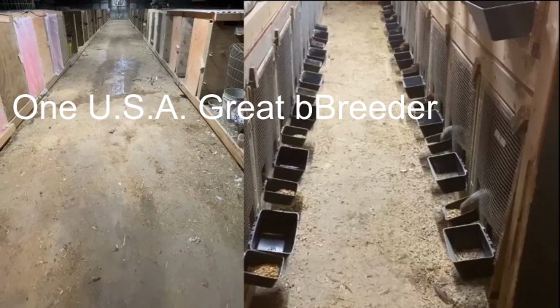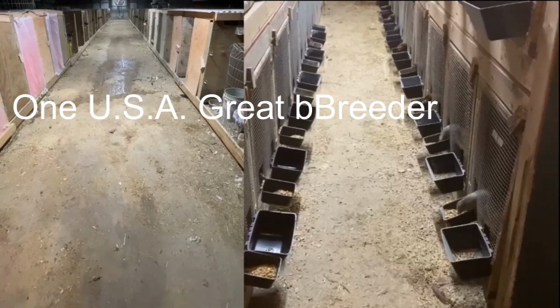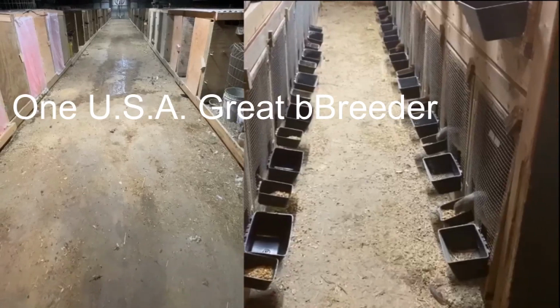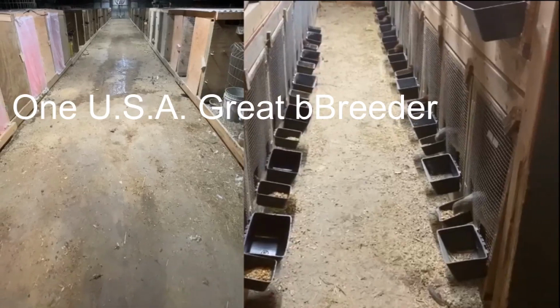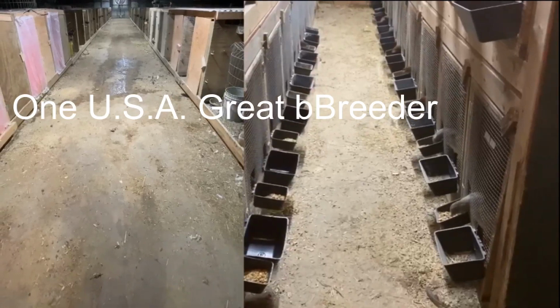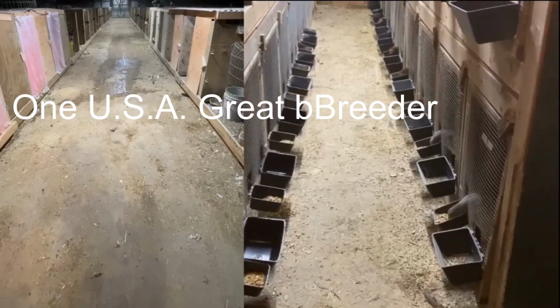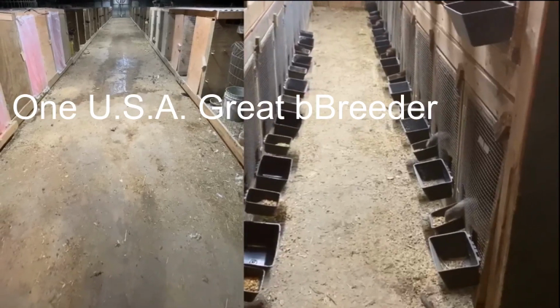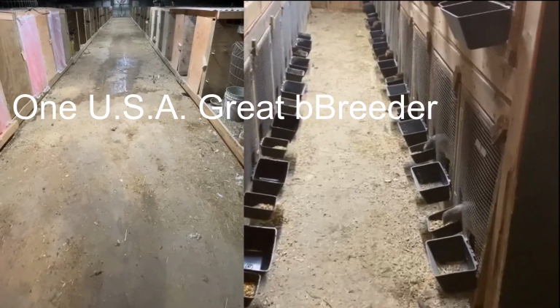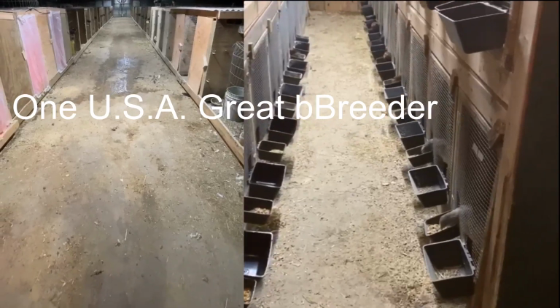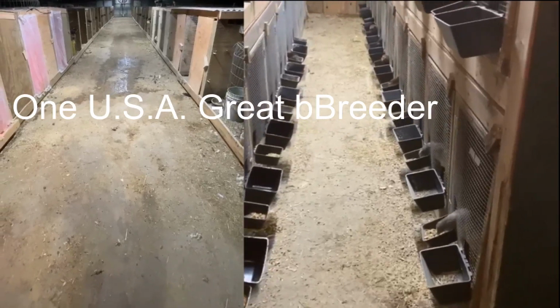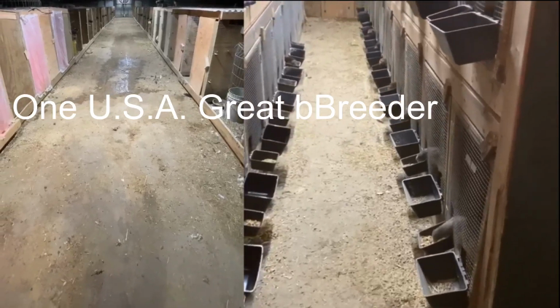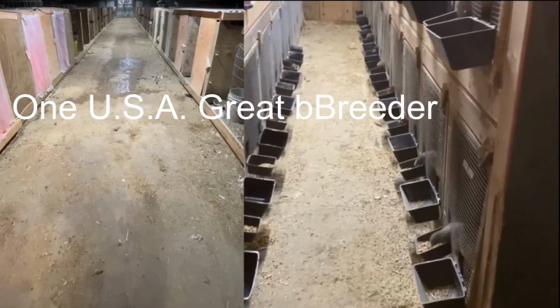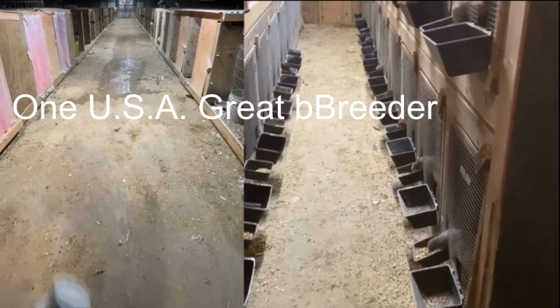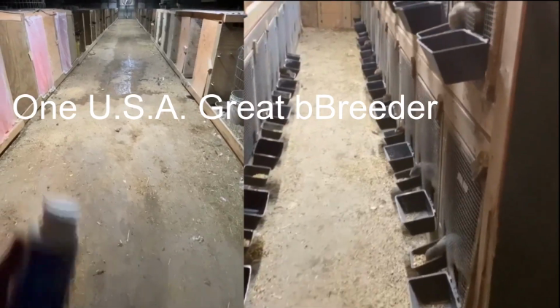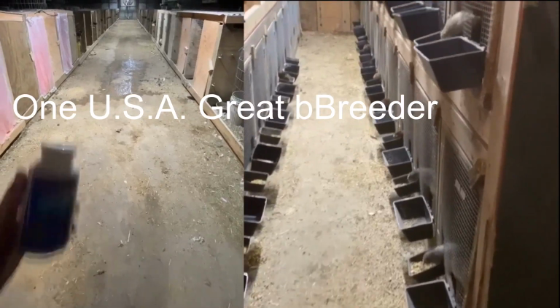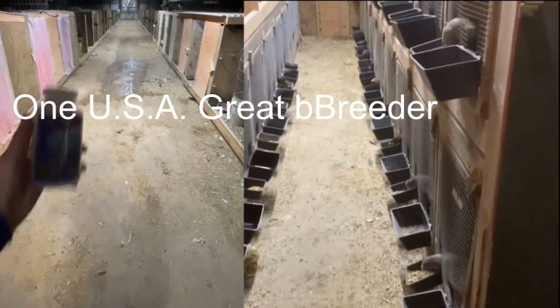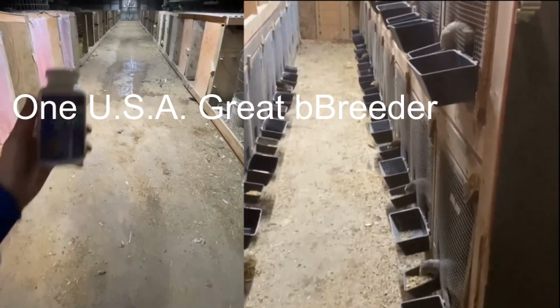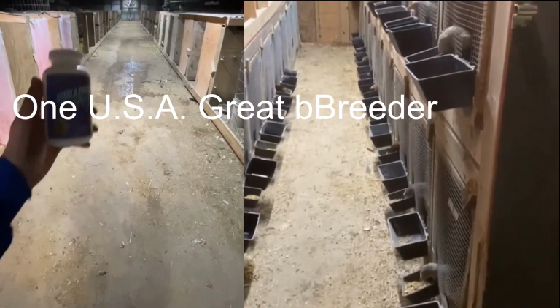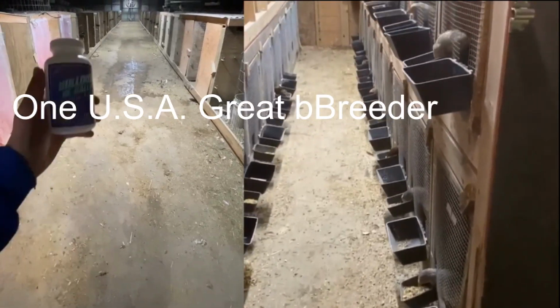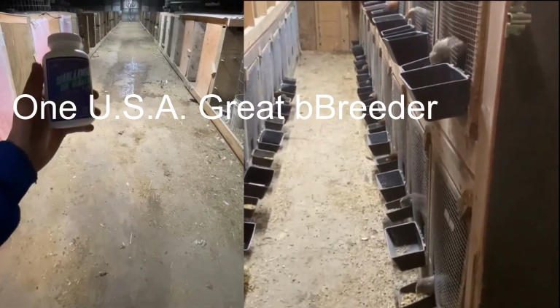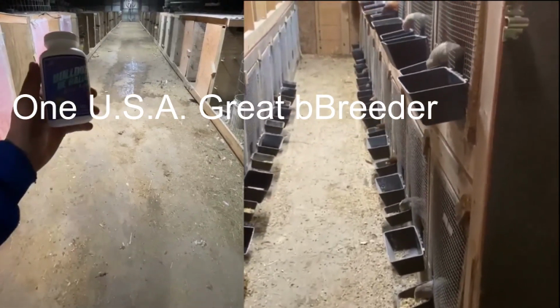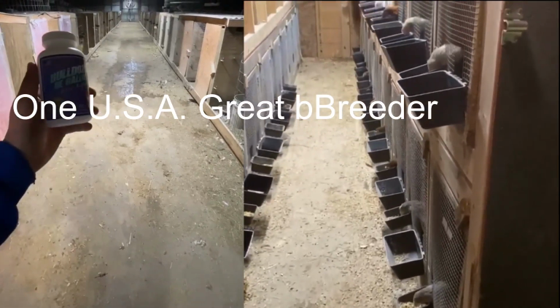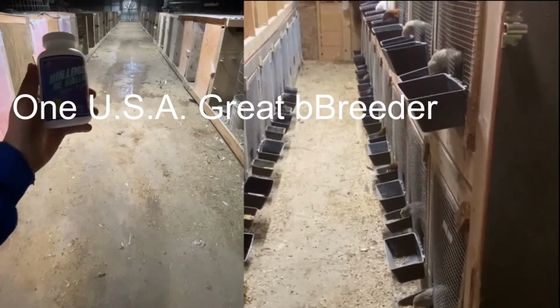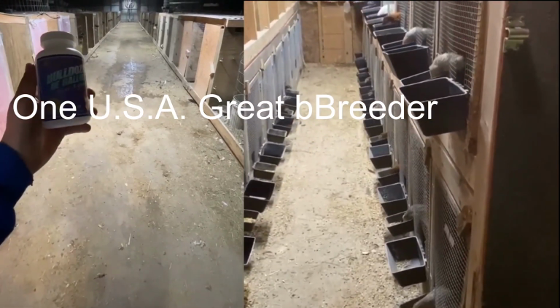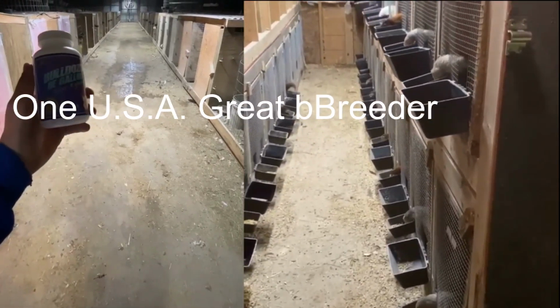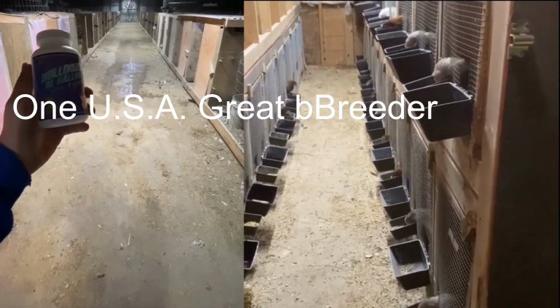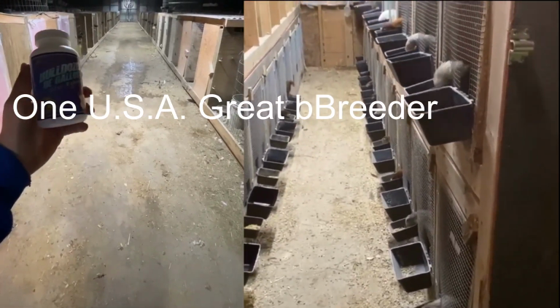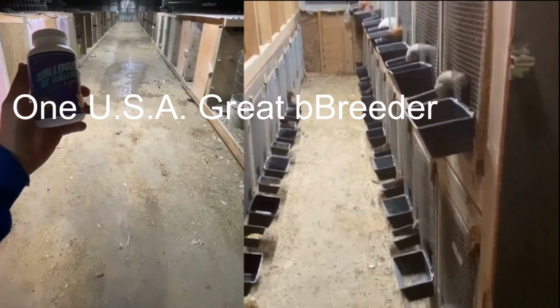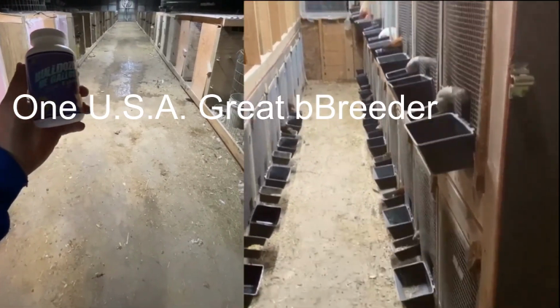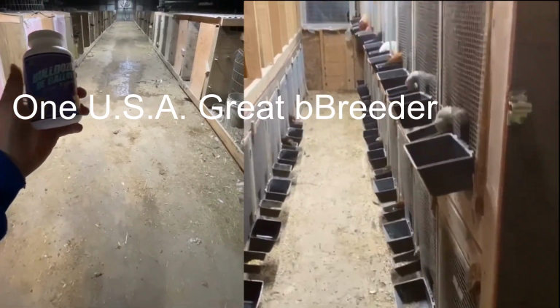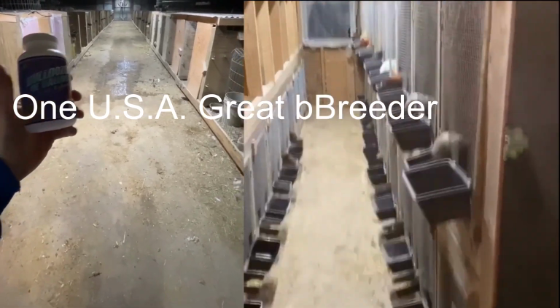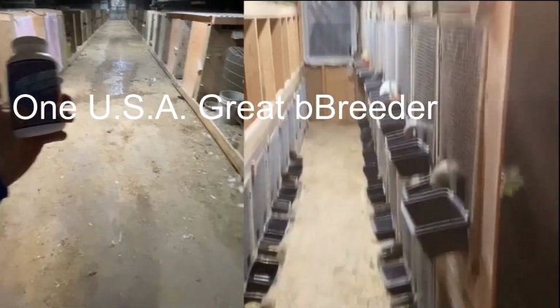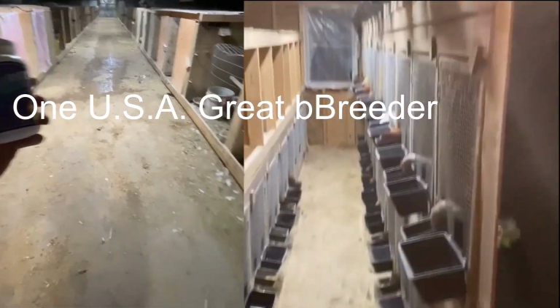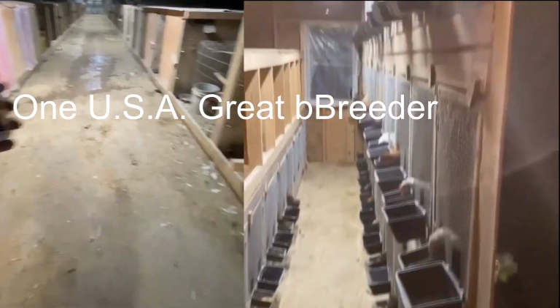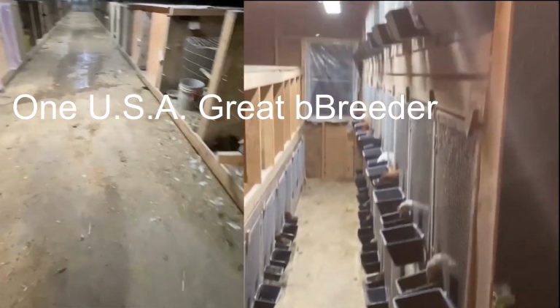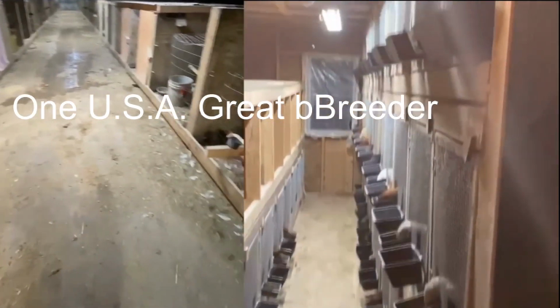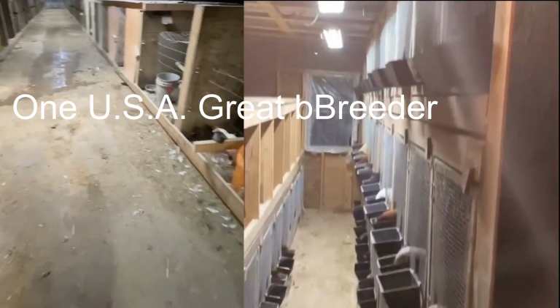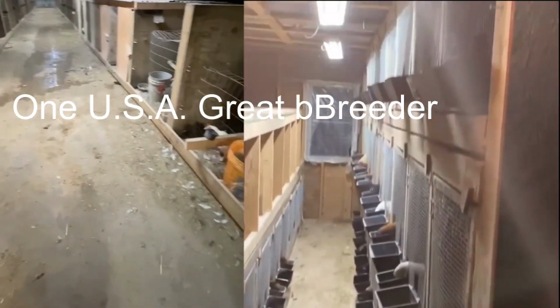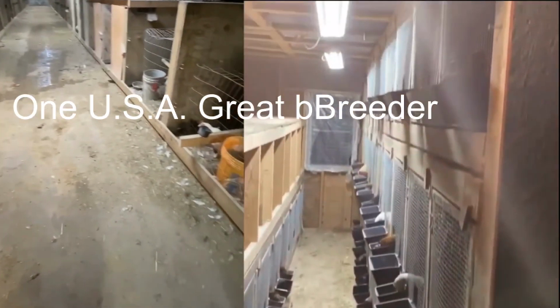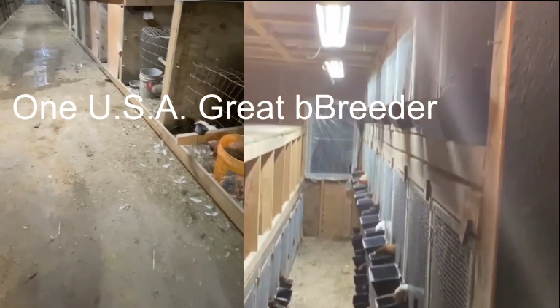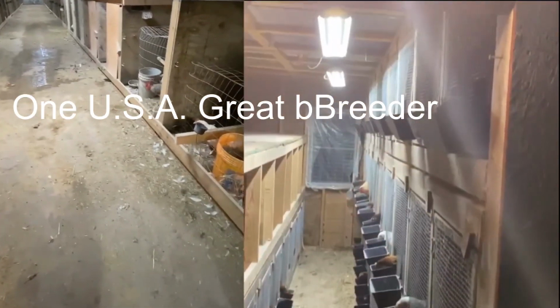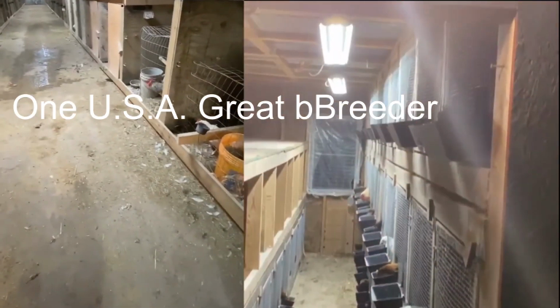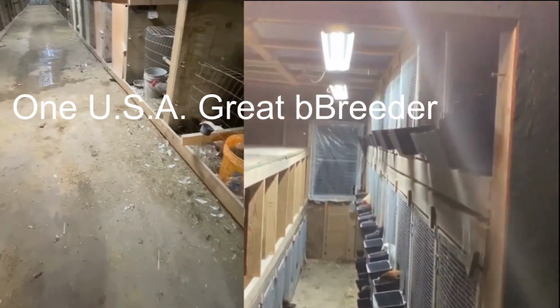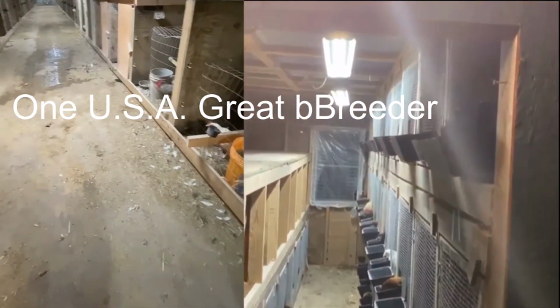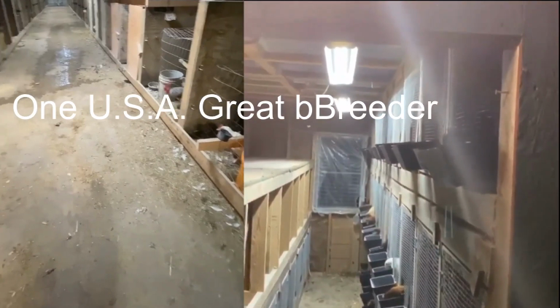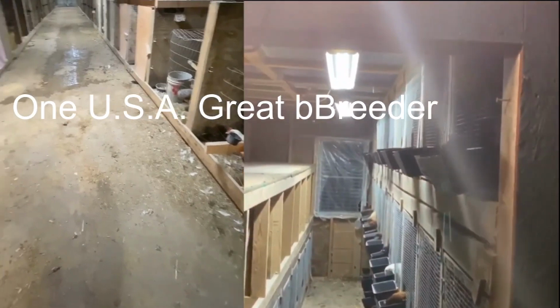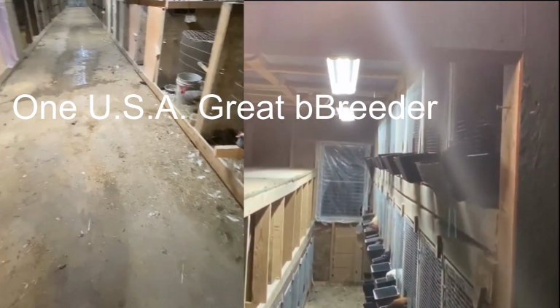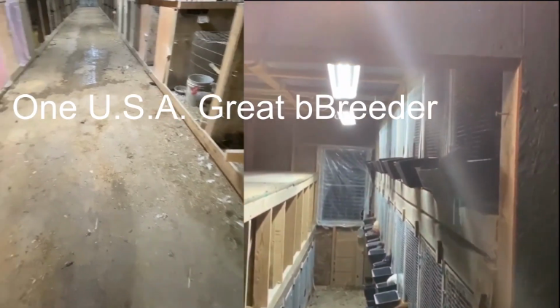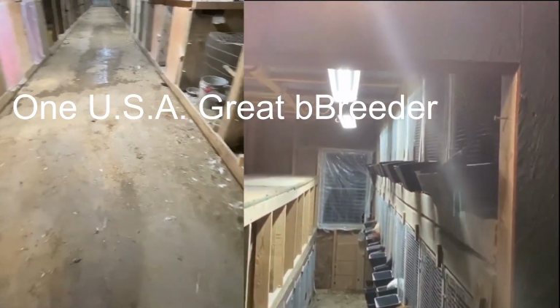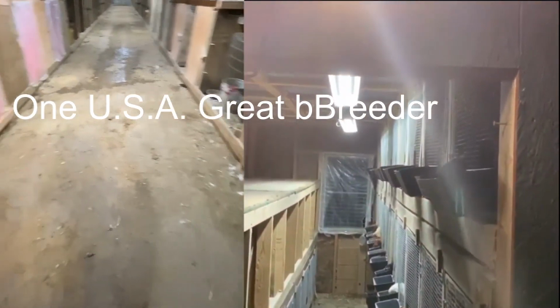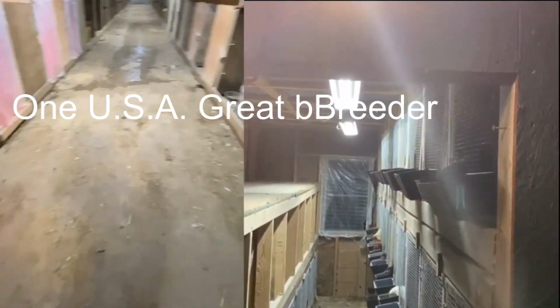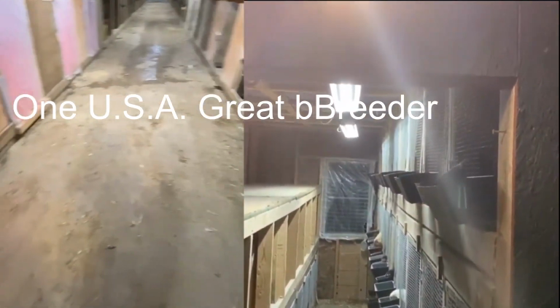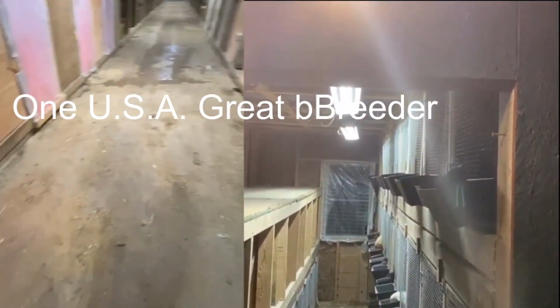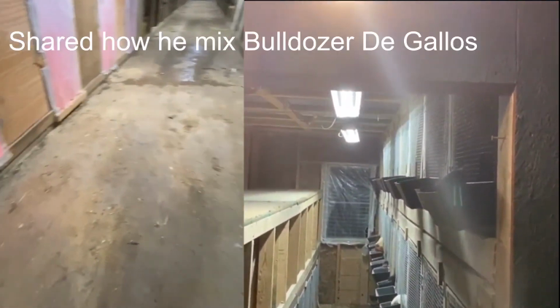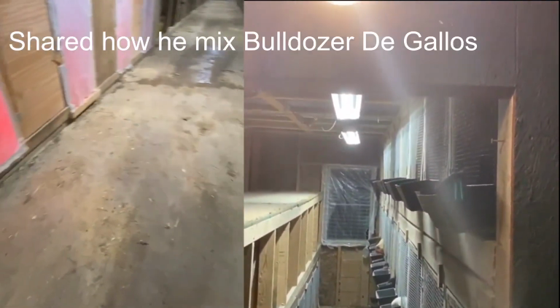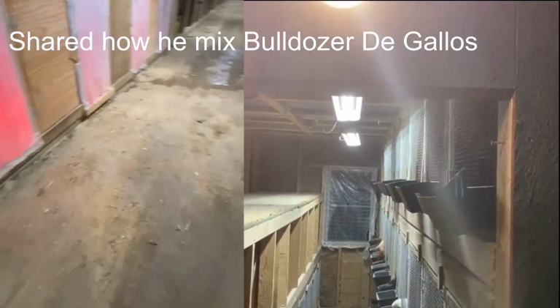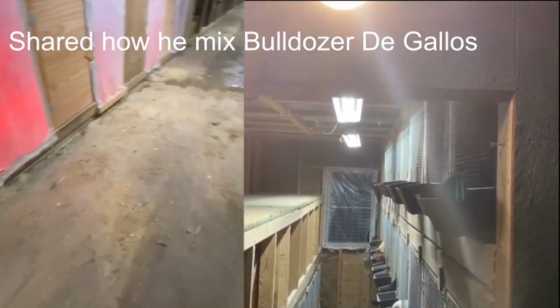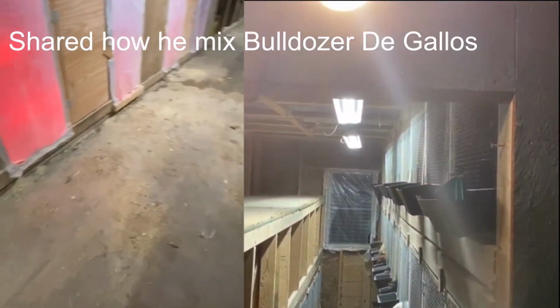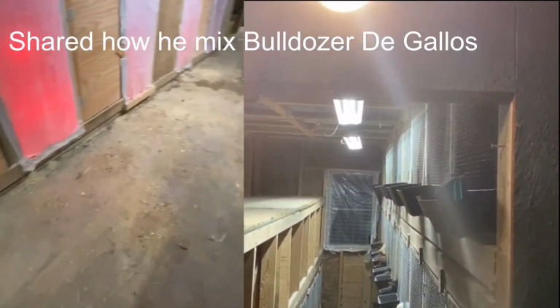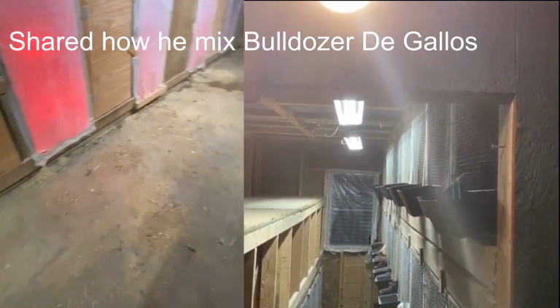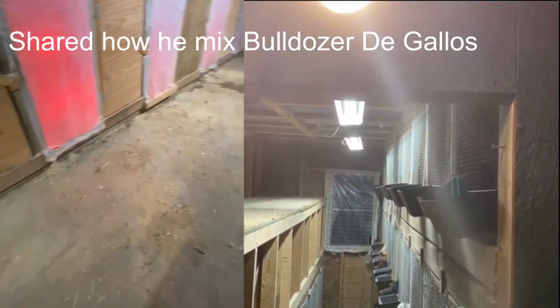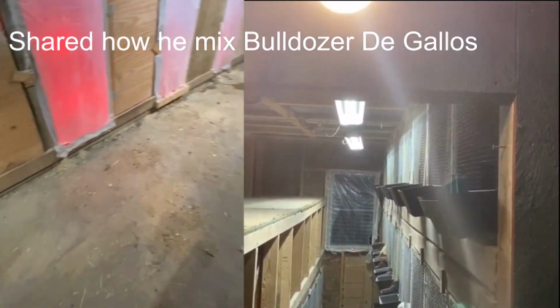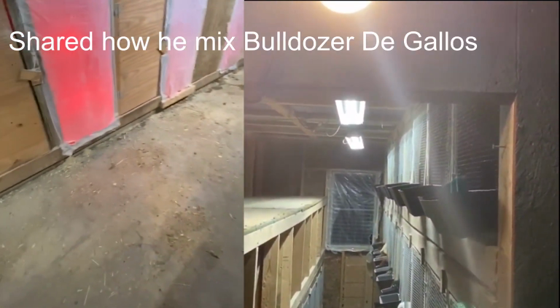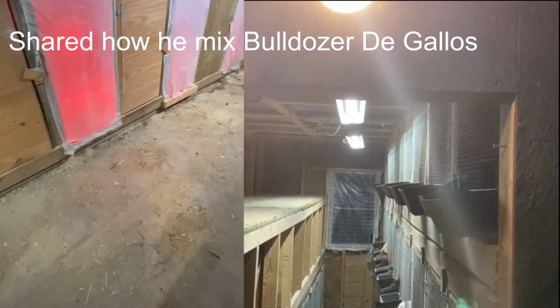Here at Broward Game Farm, we use Bulldogs of the Gallows not only in our brood fowl, but also in our chicks.